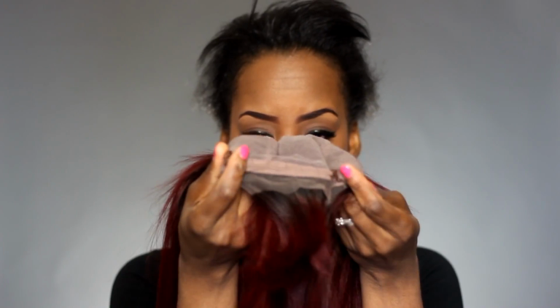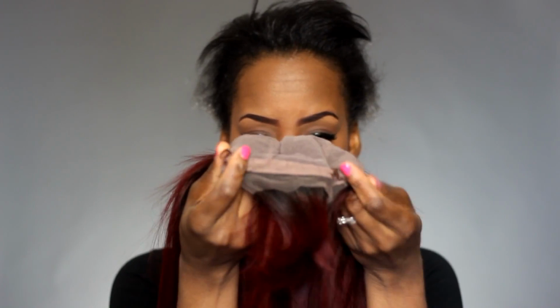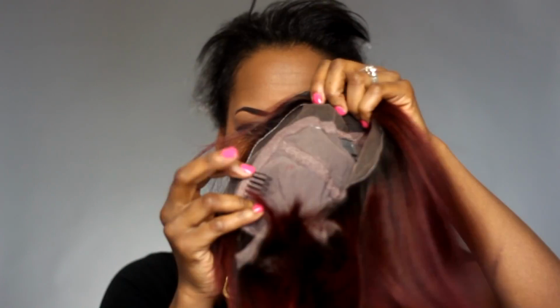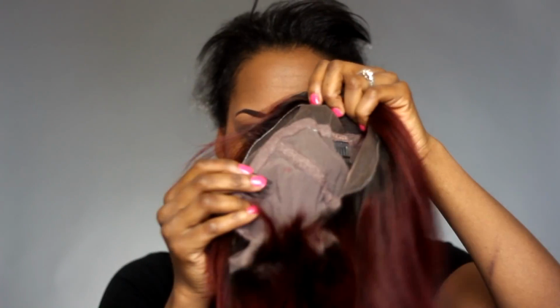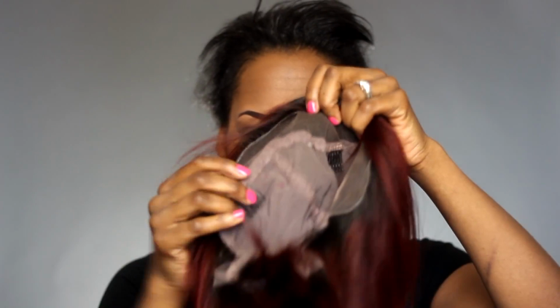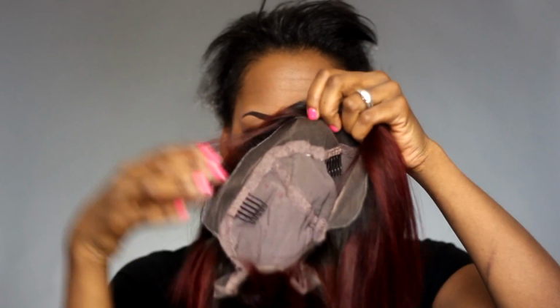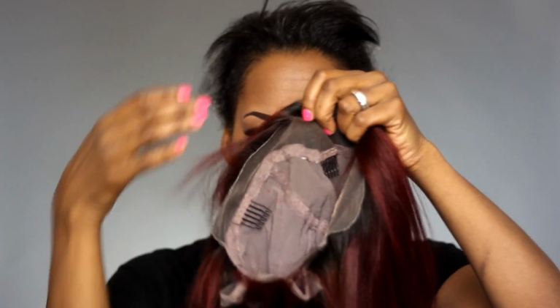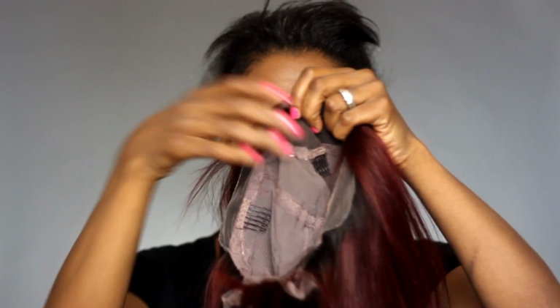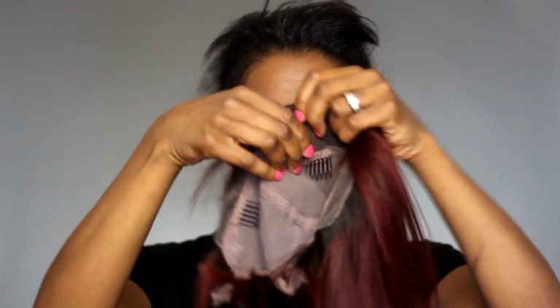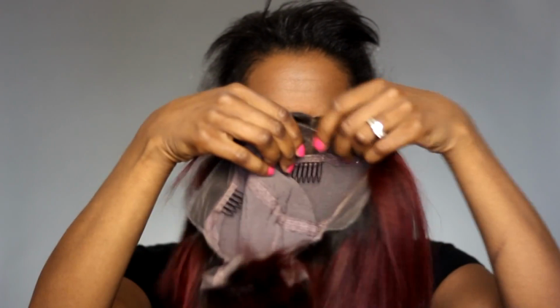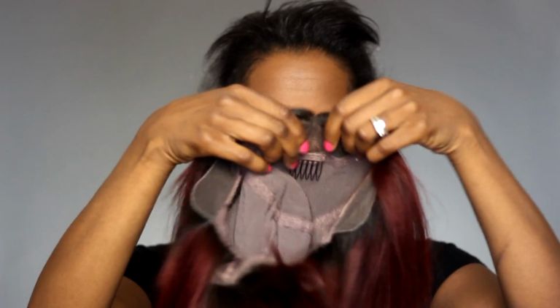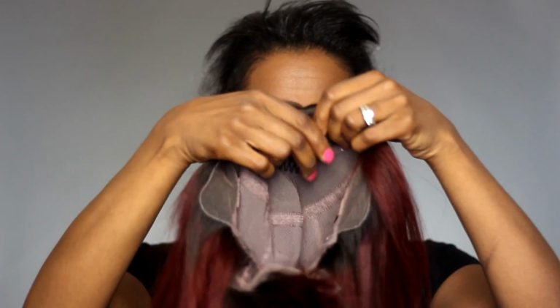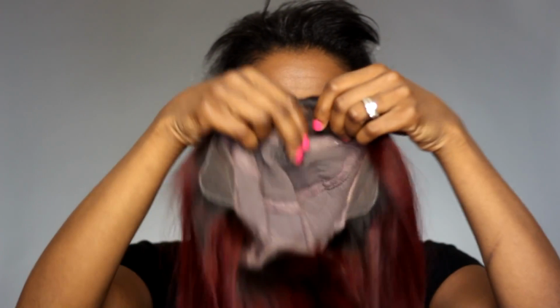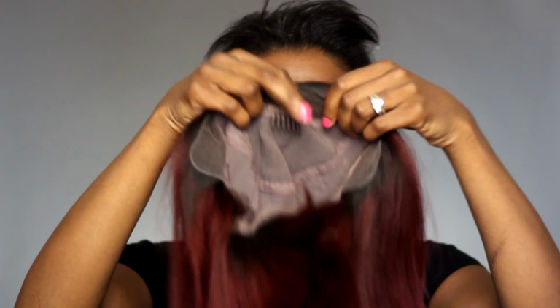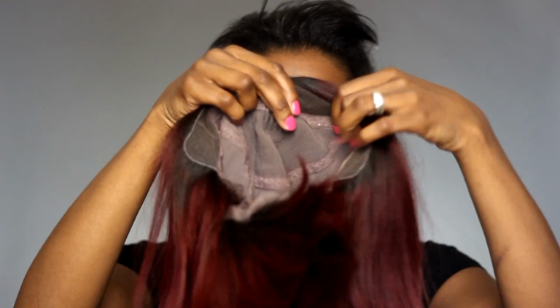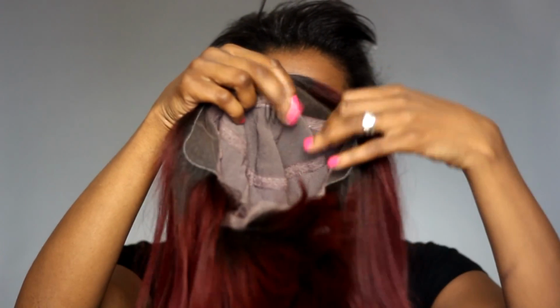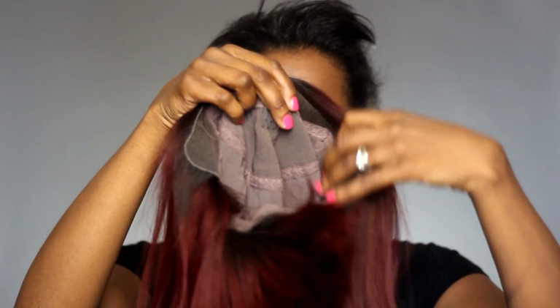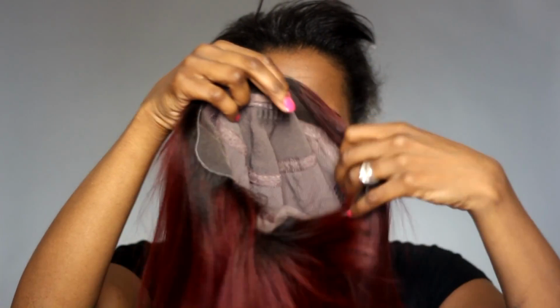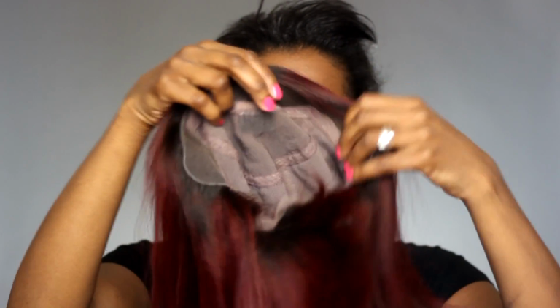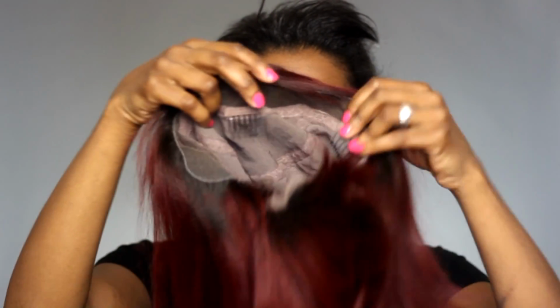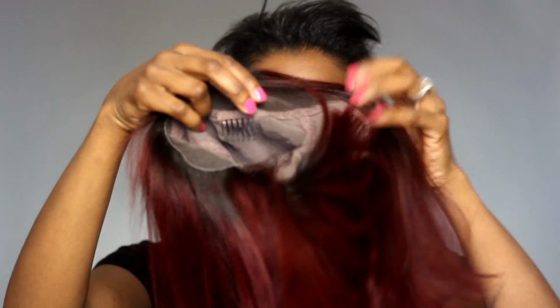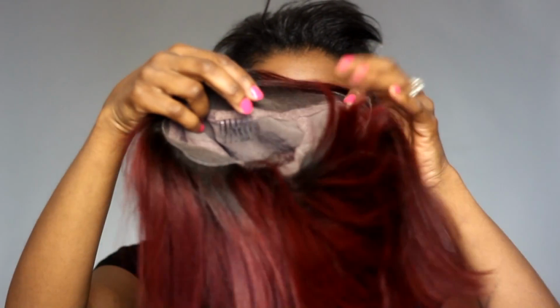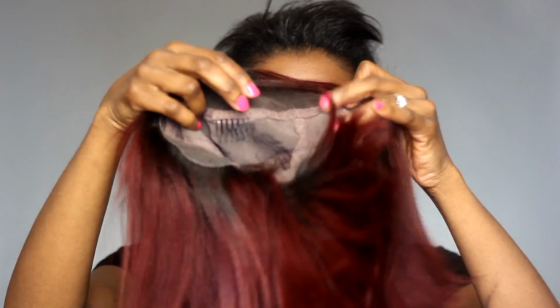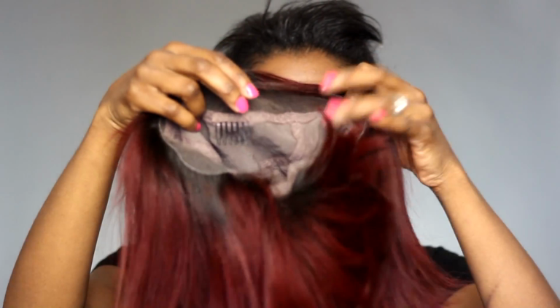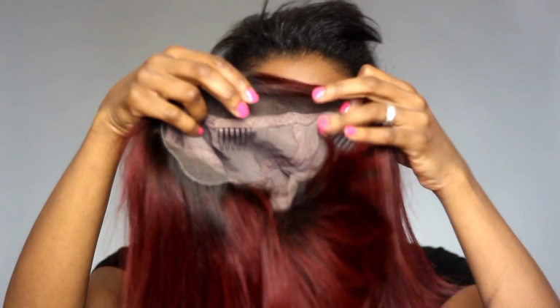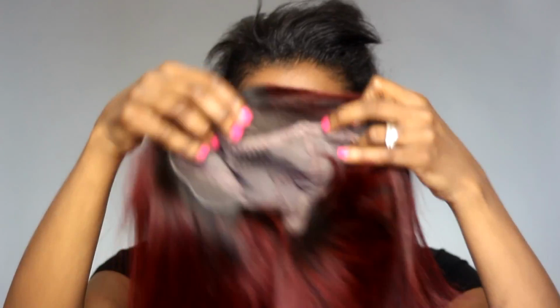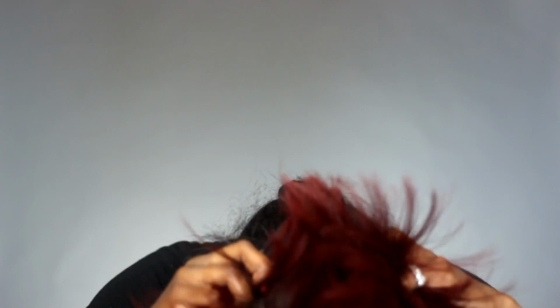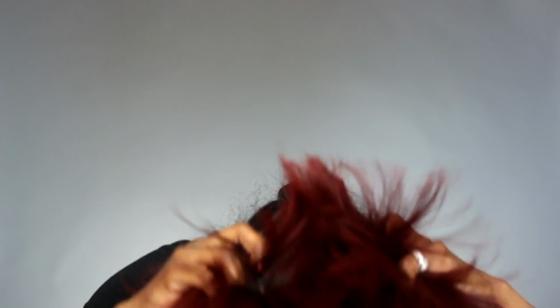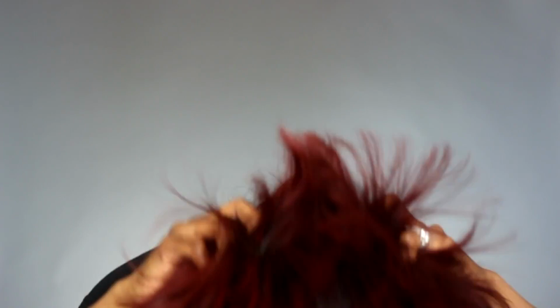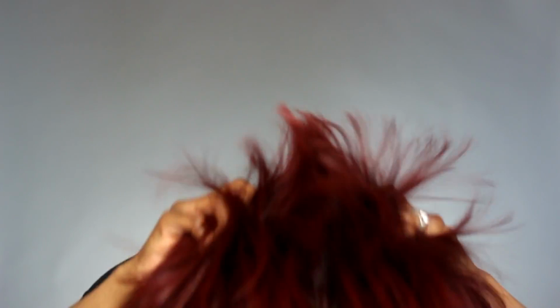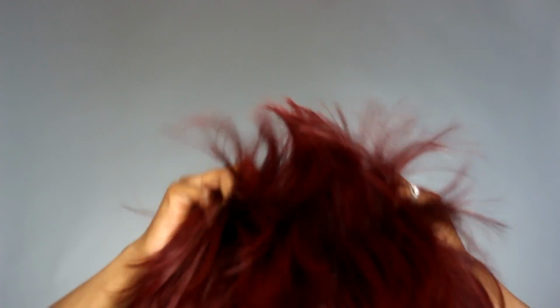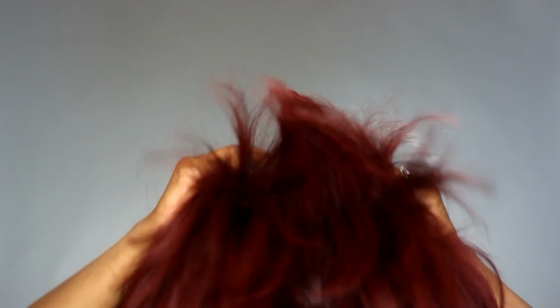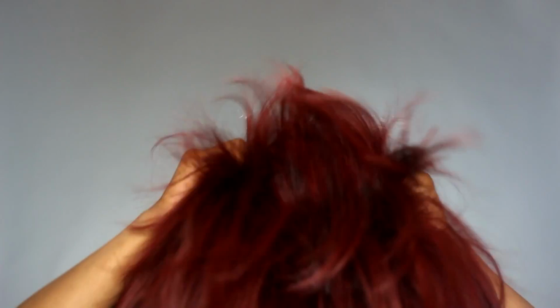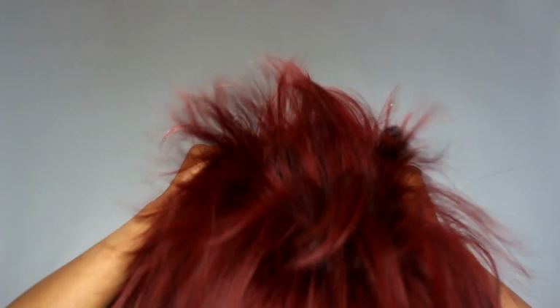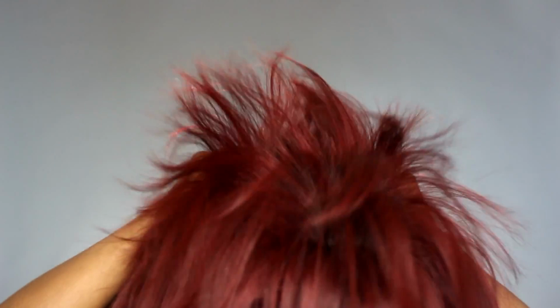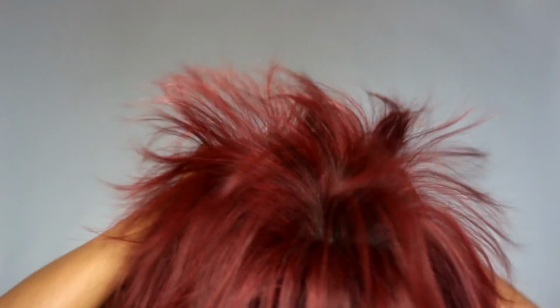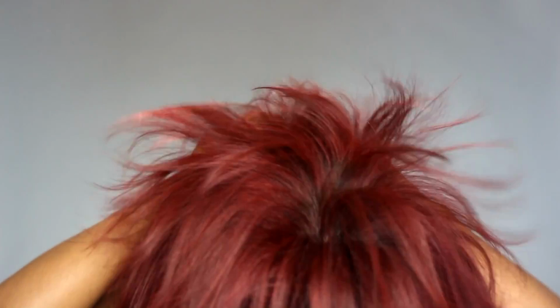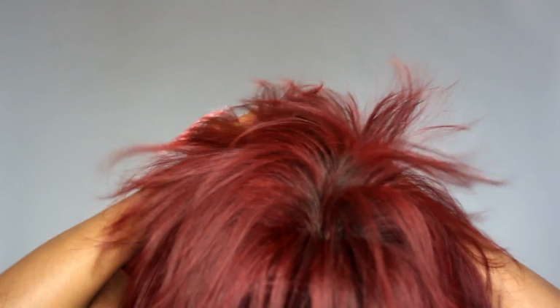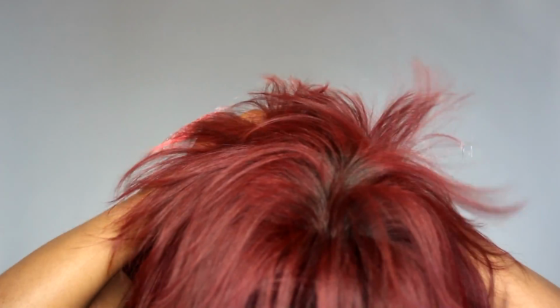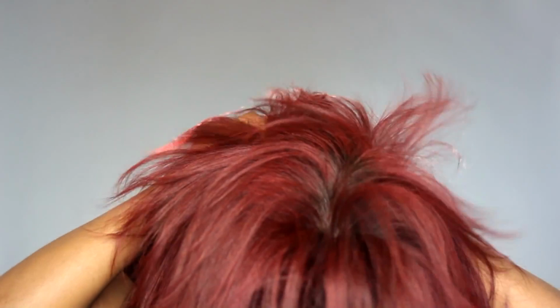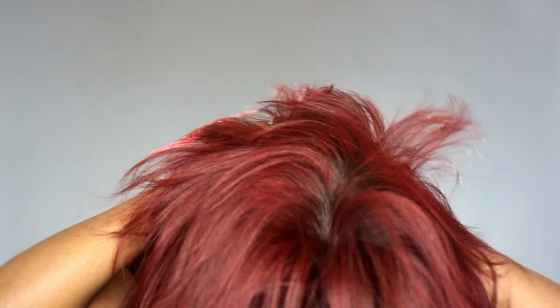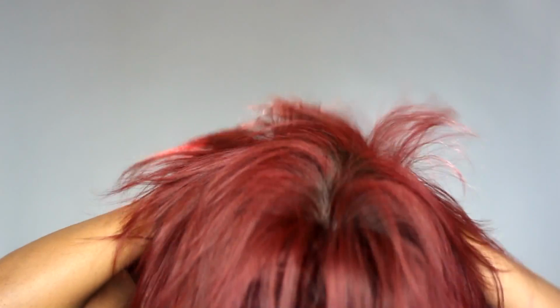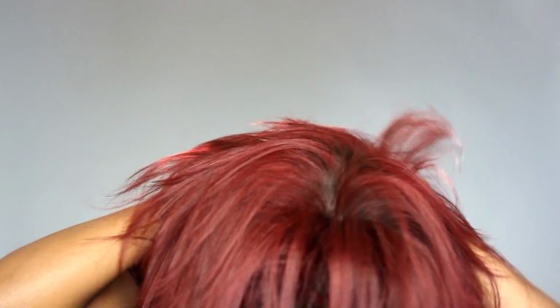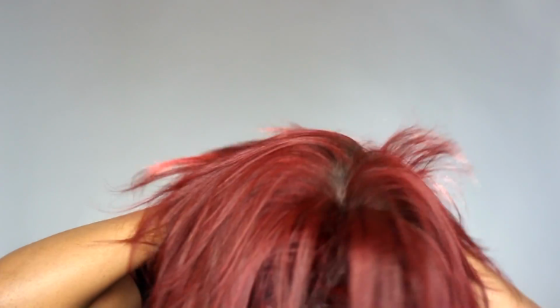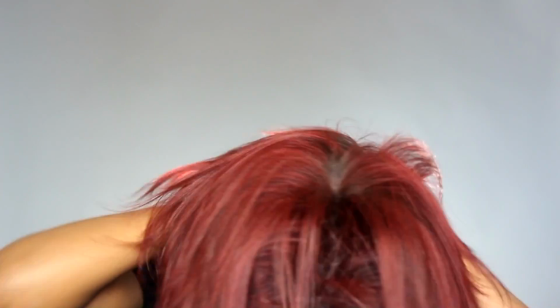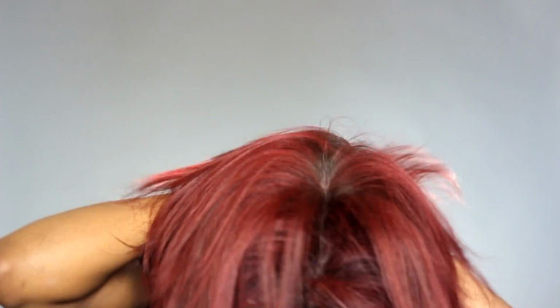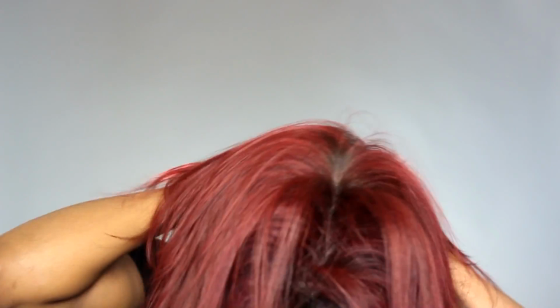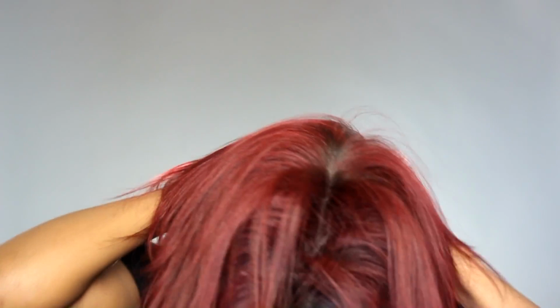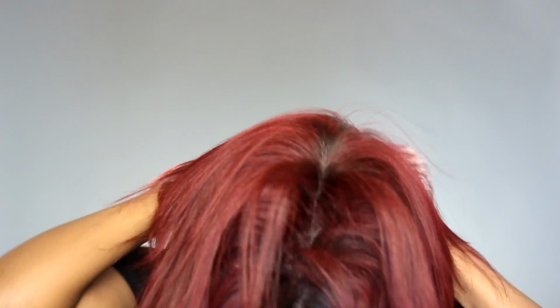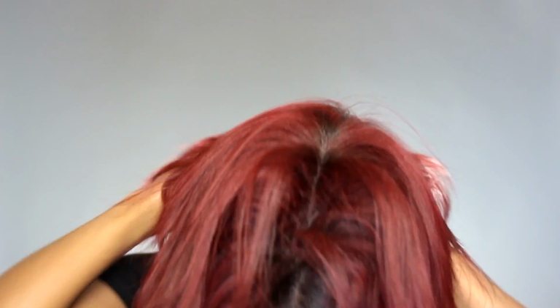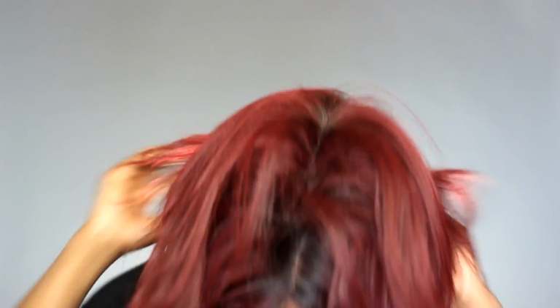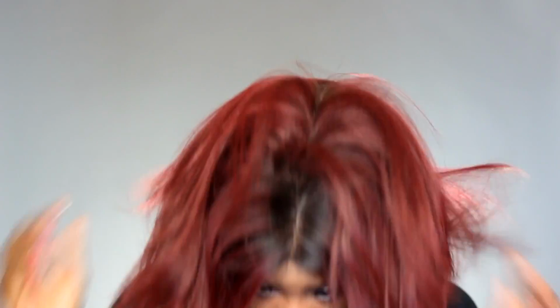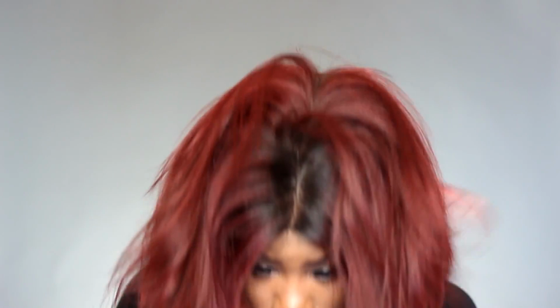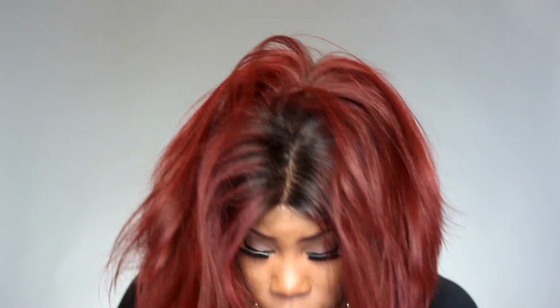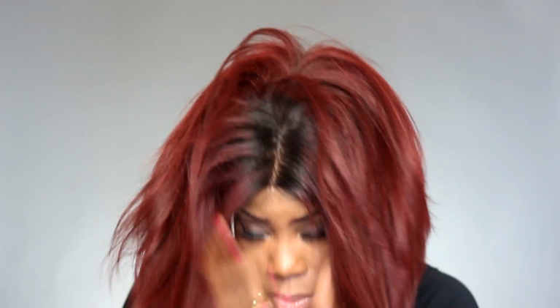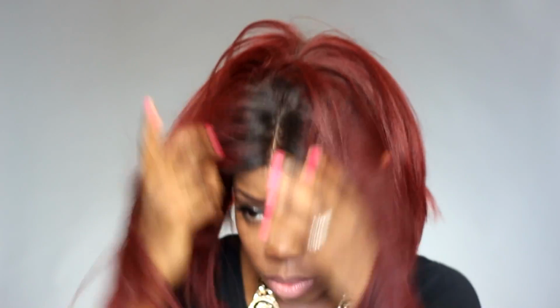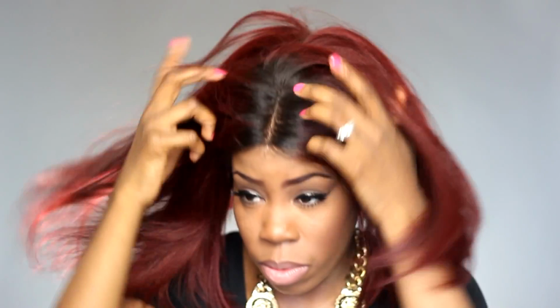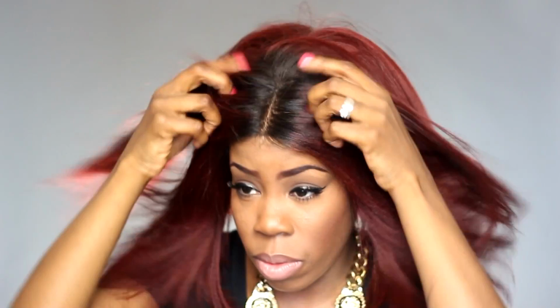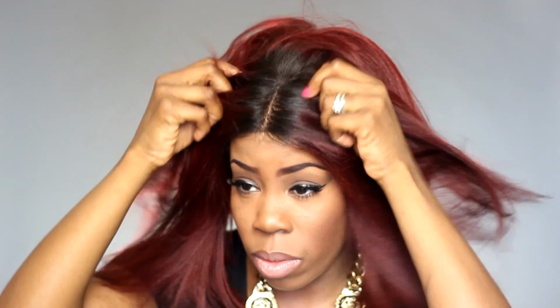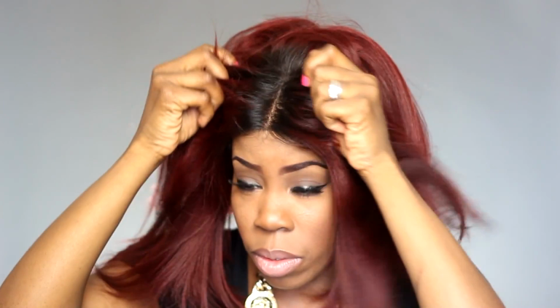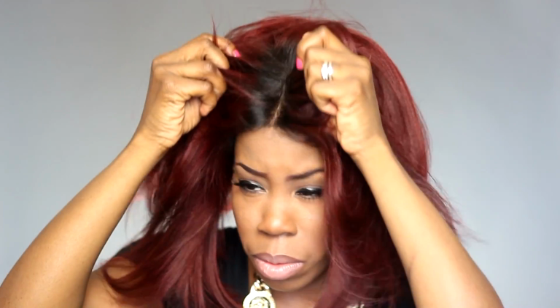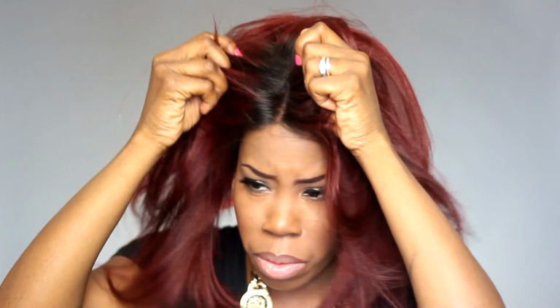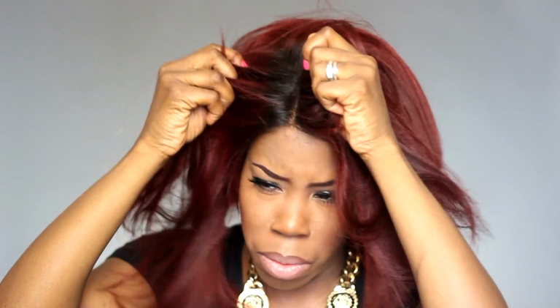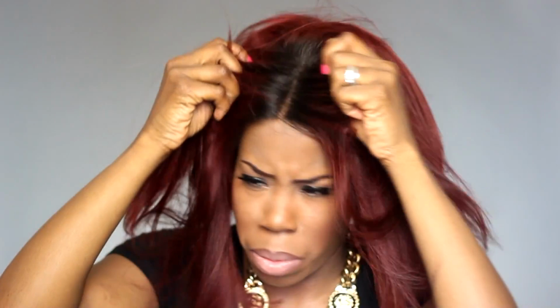So there are combs in the front and sides, adjustable straps in the back. And this is a dry run.